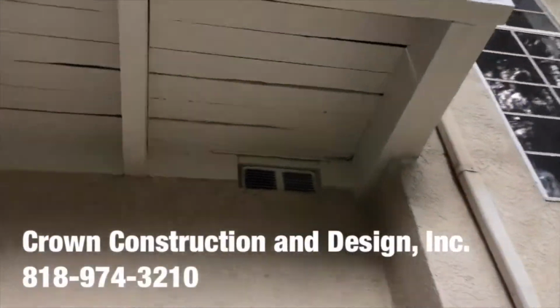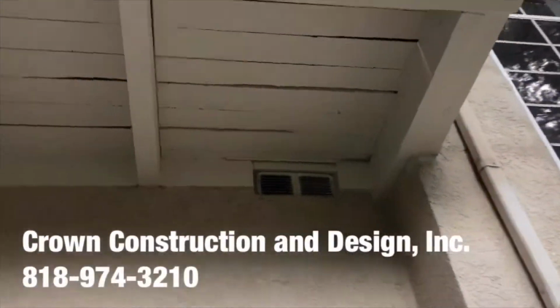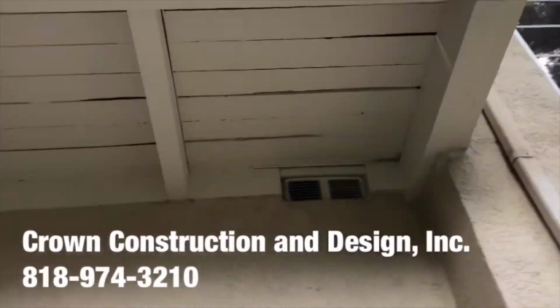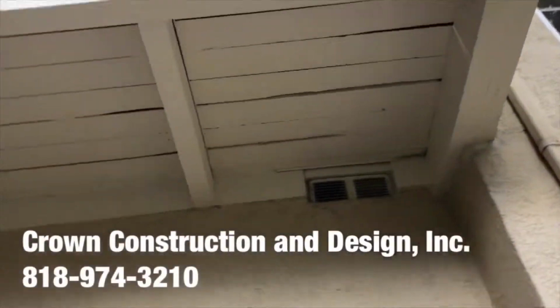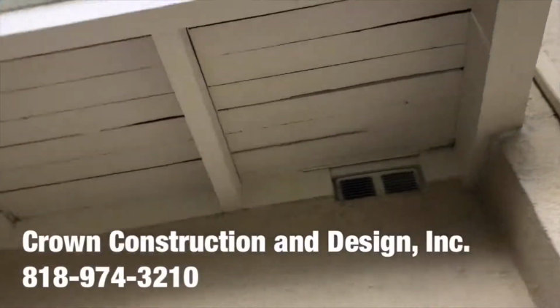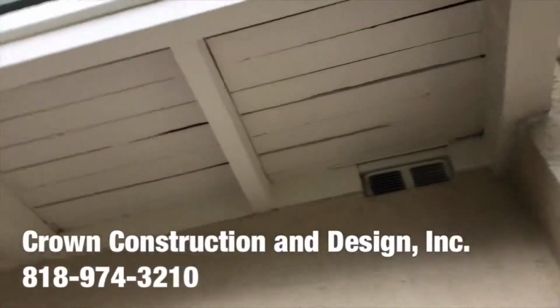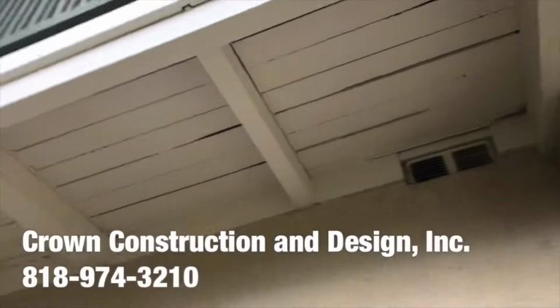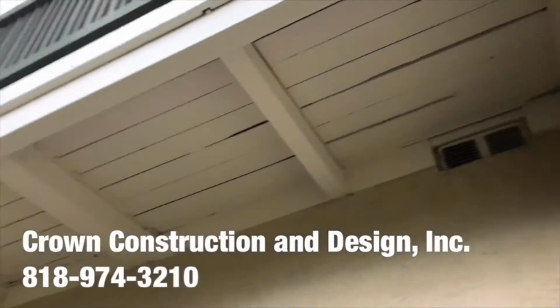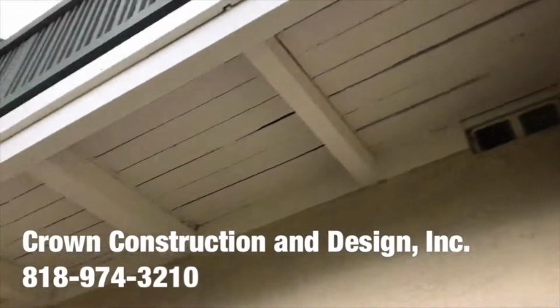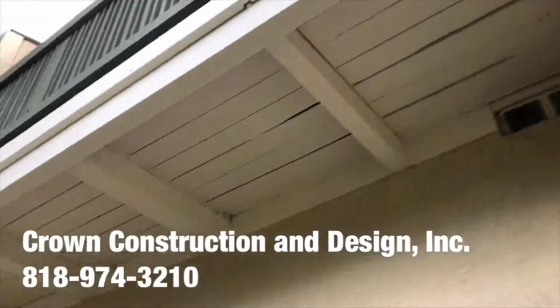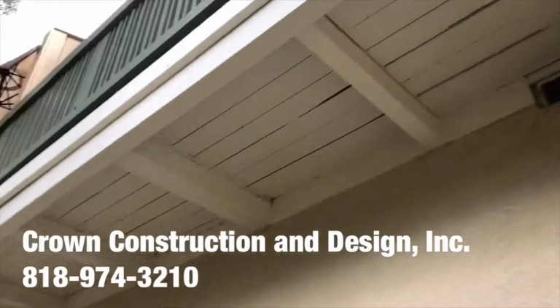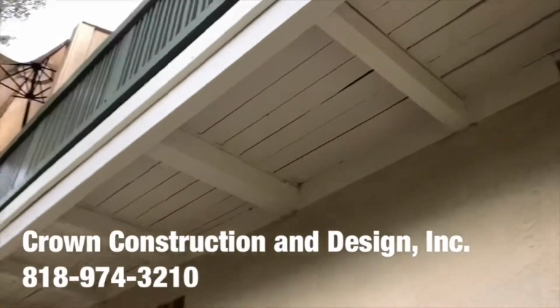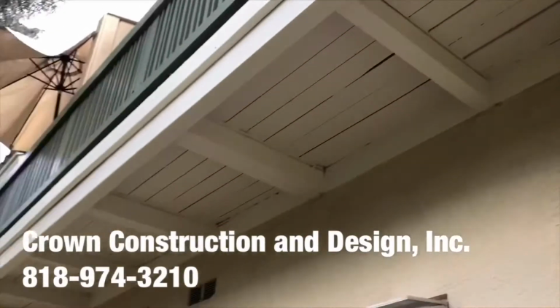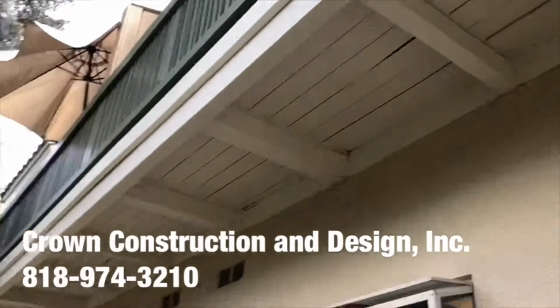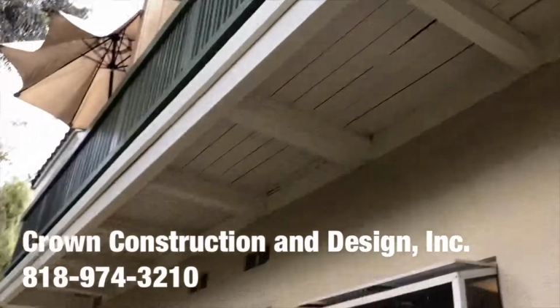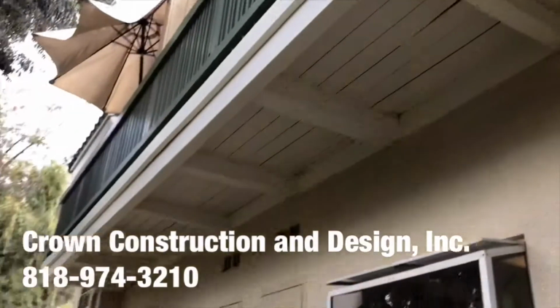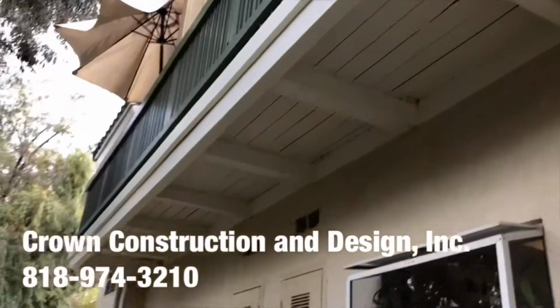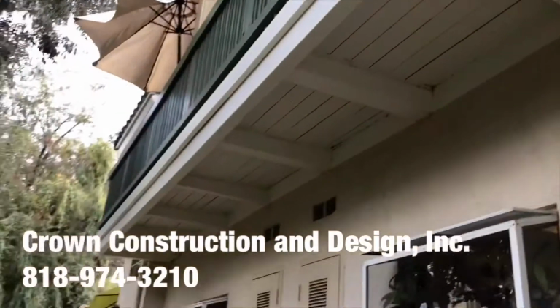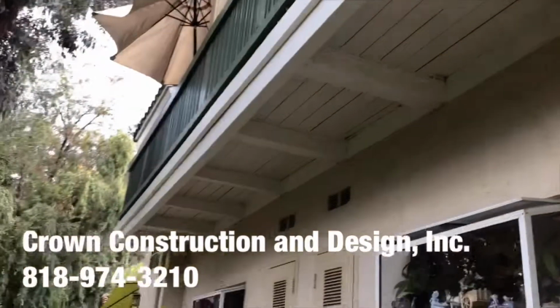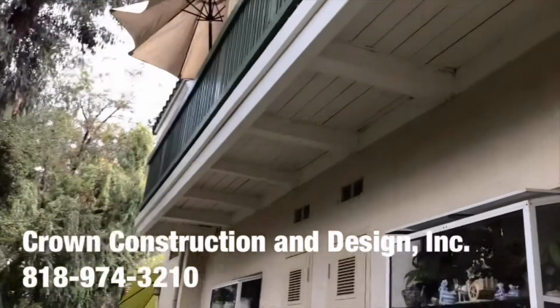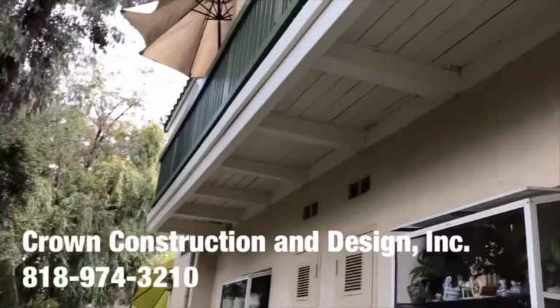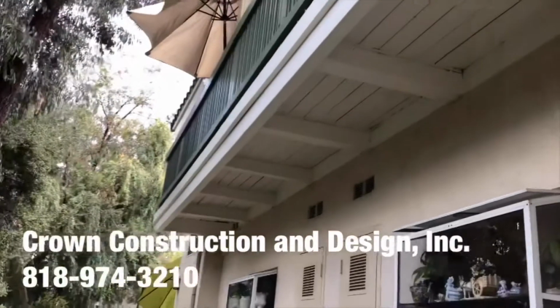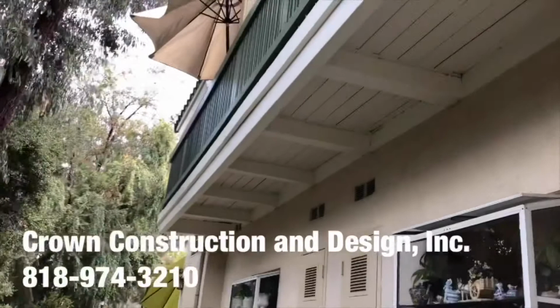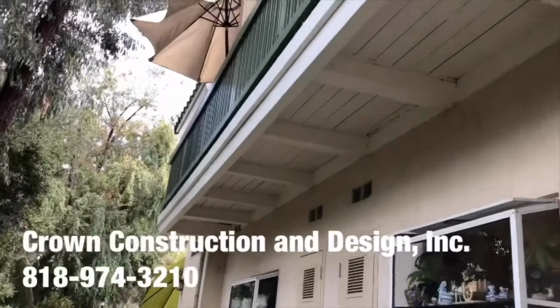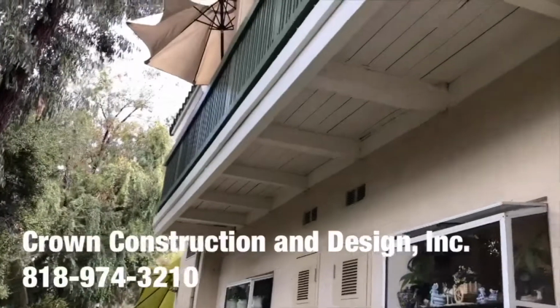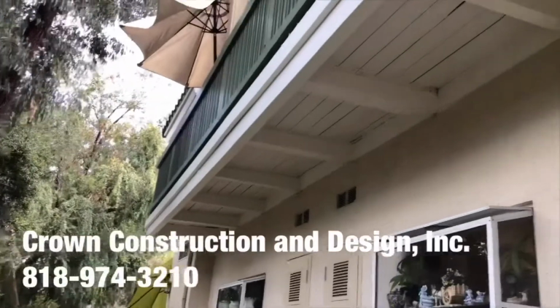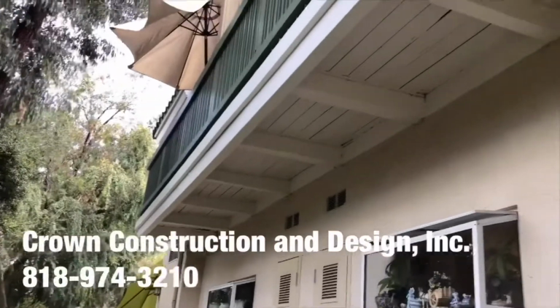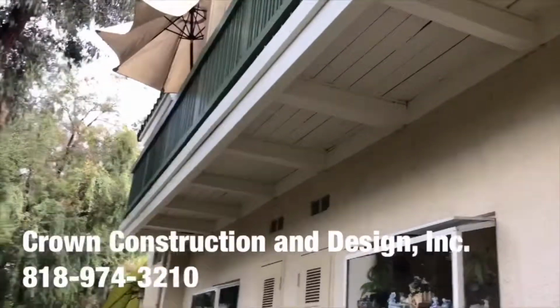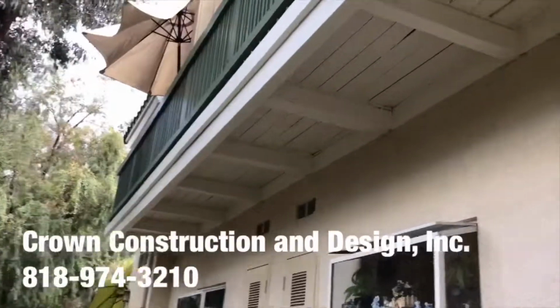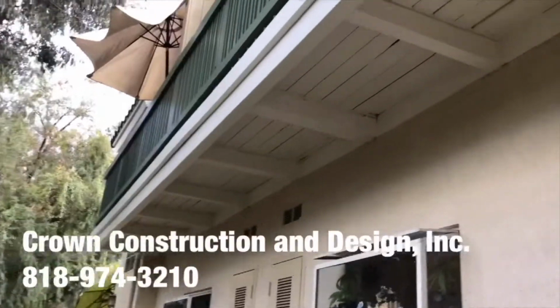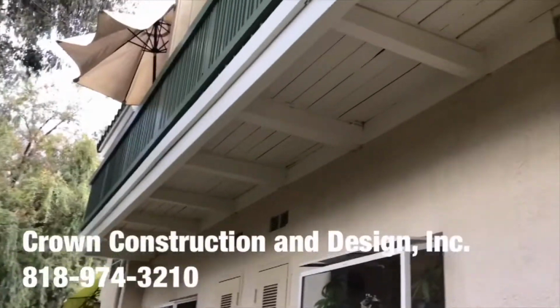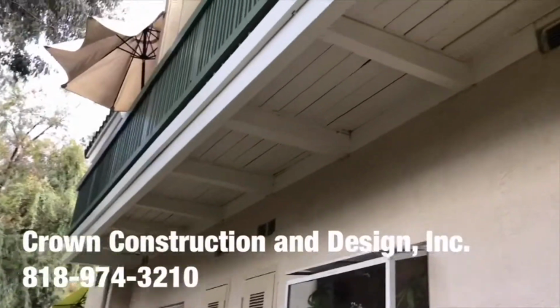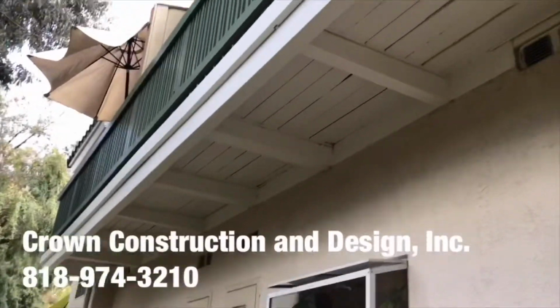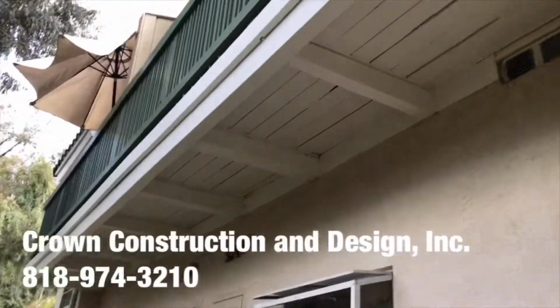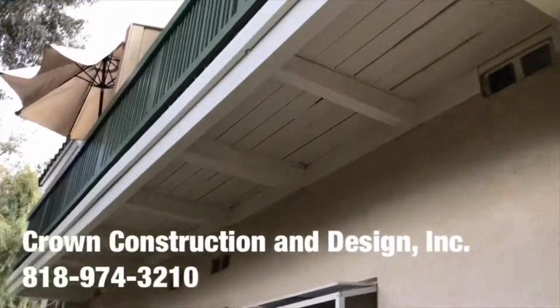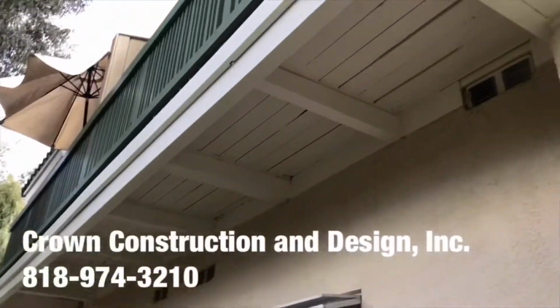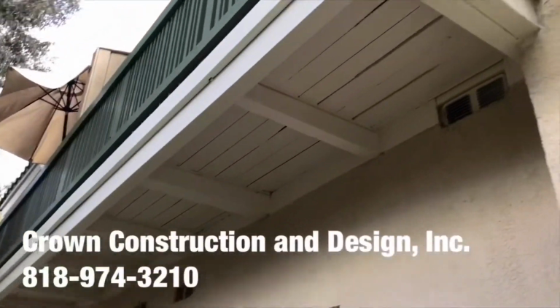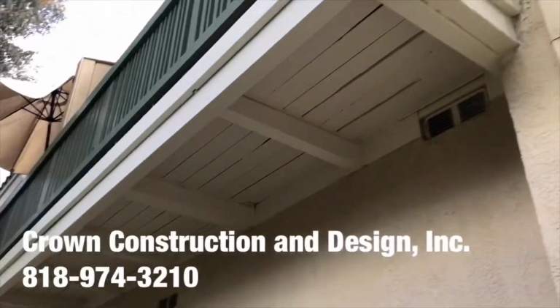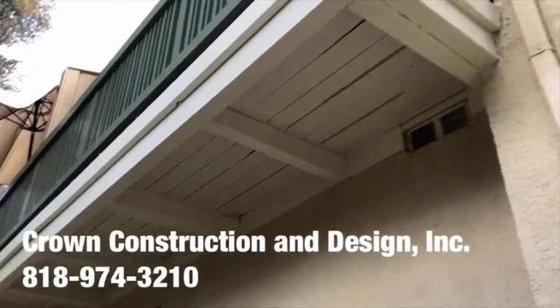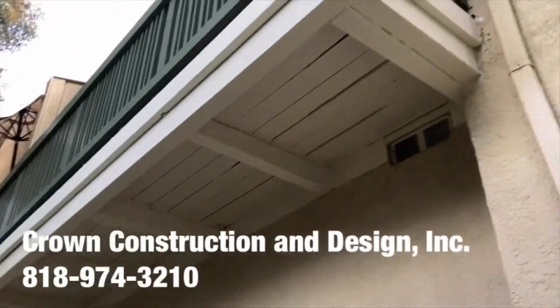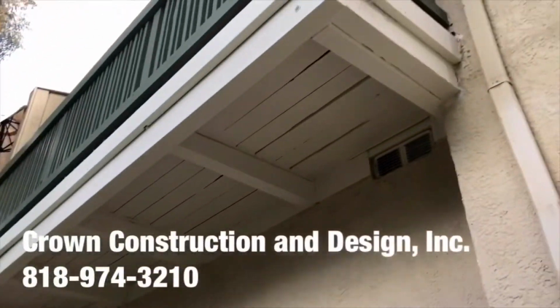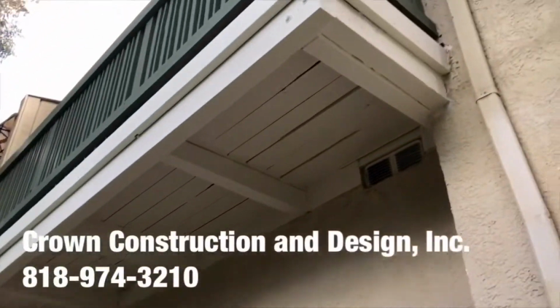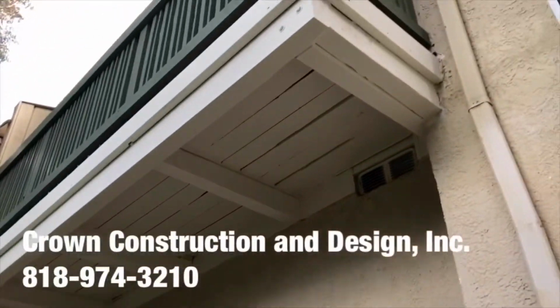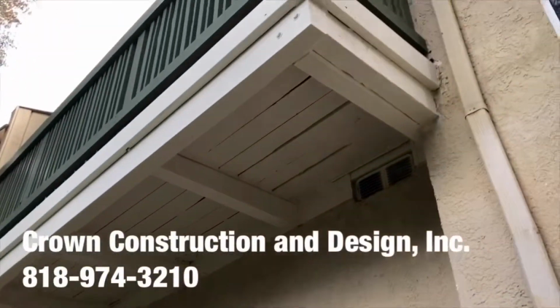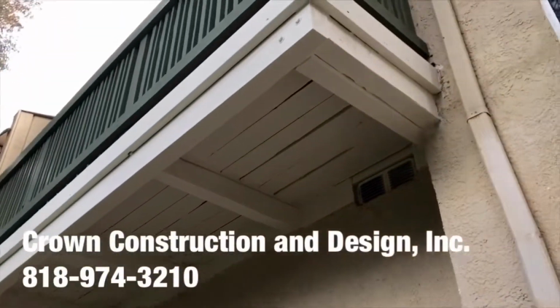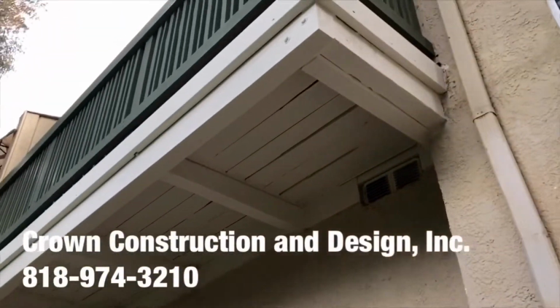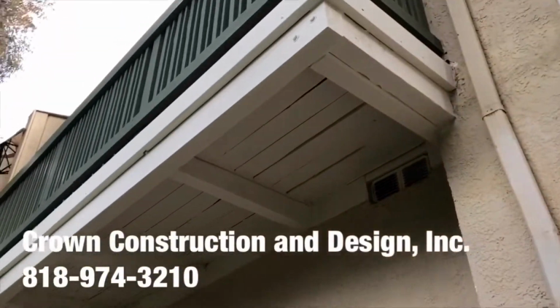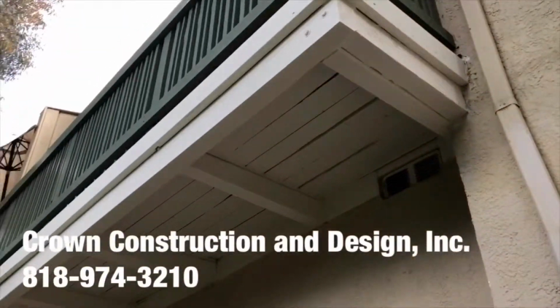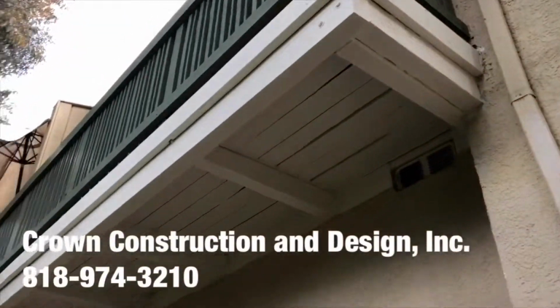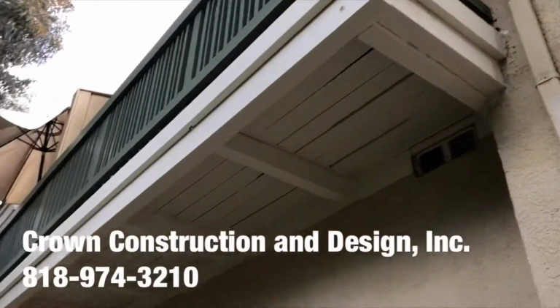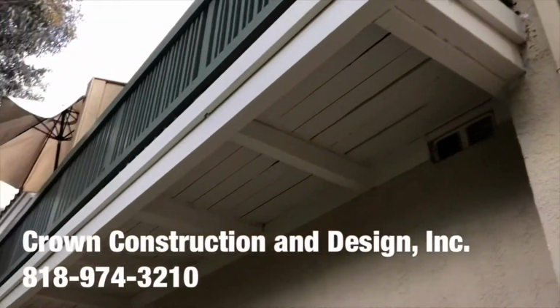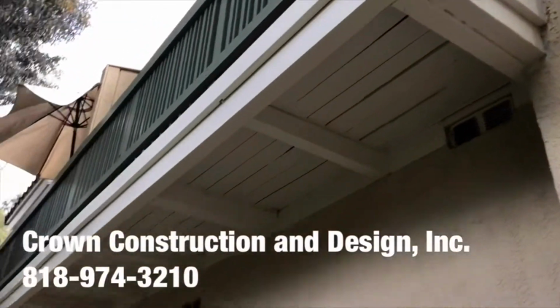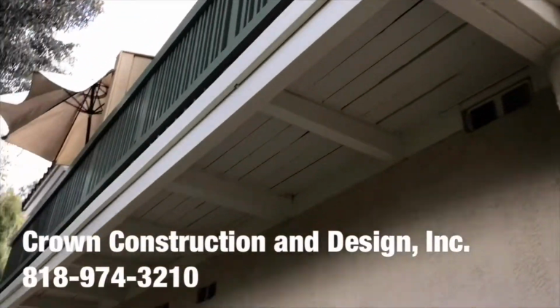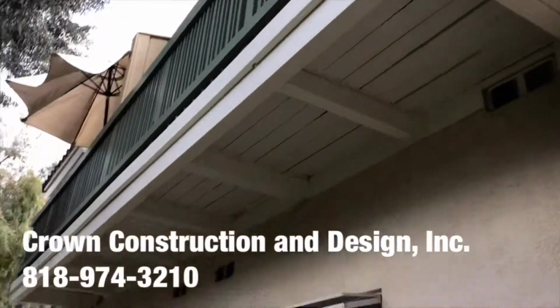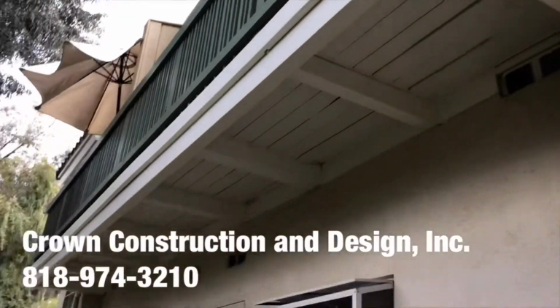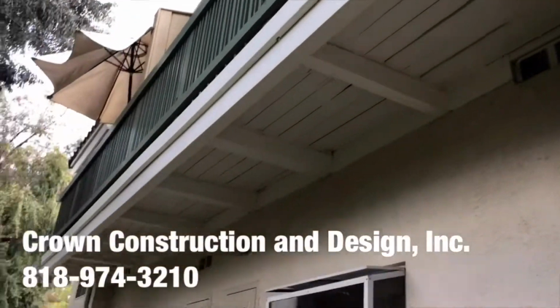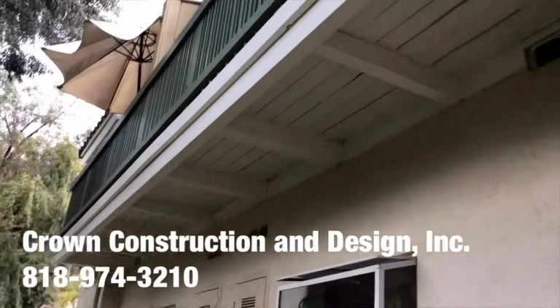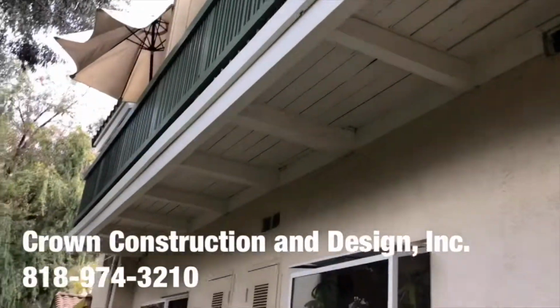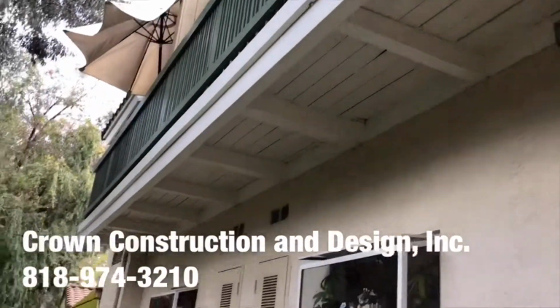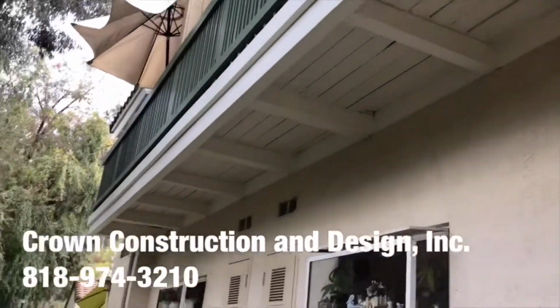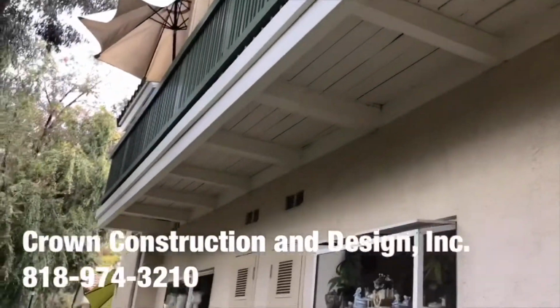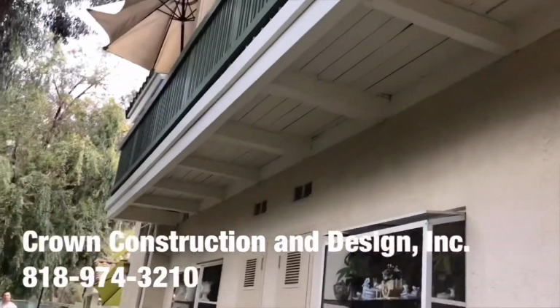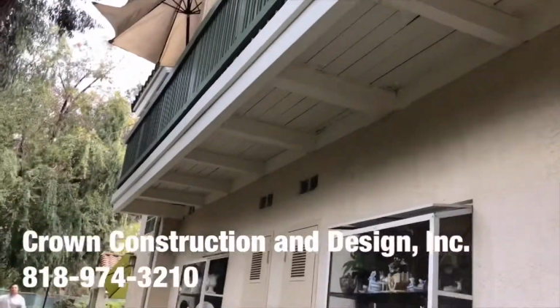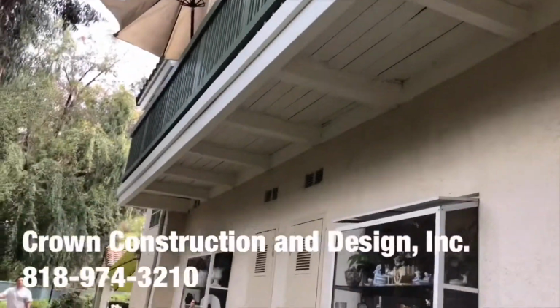And again, just from another side — another balcony job. That's it.